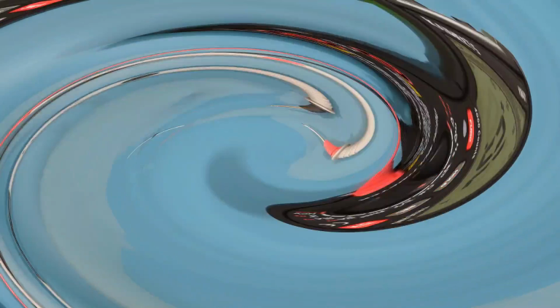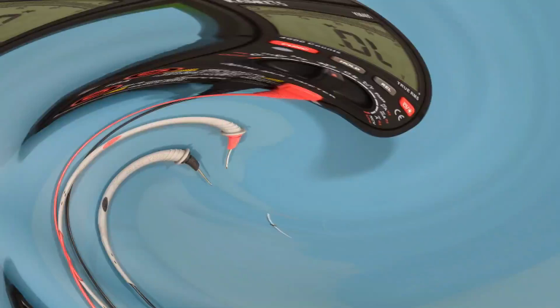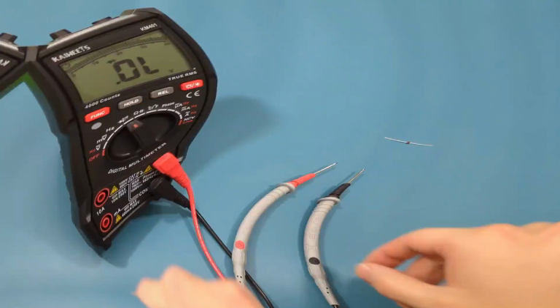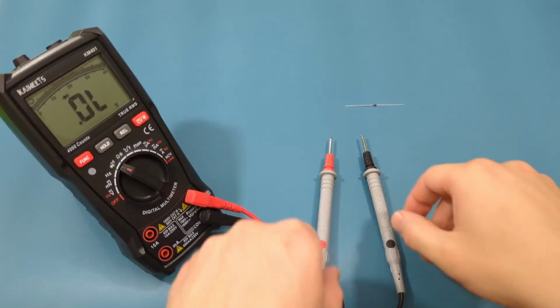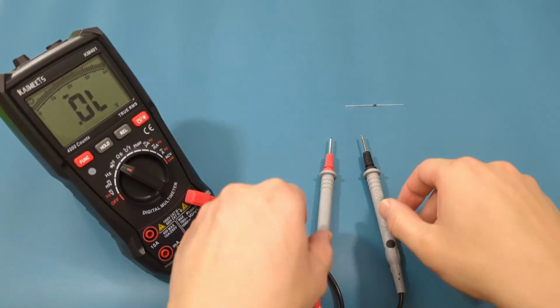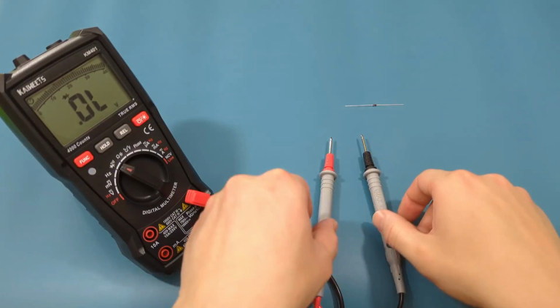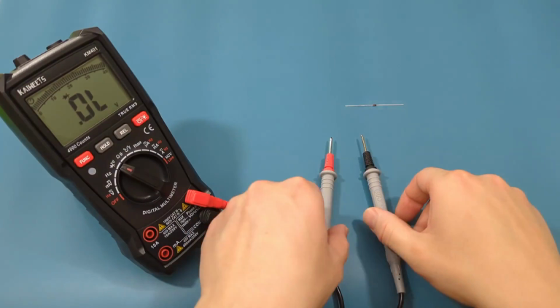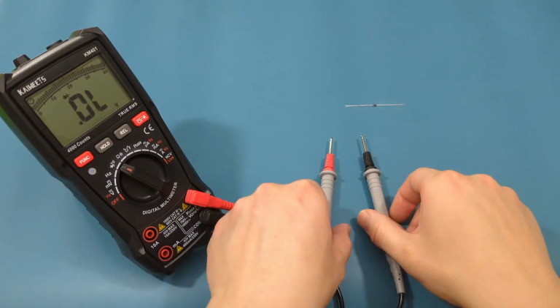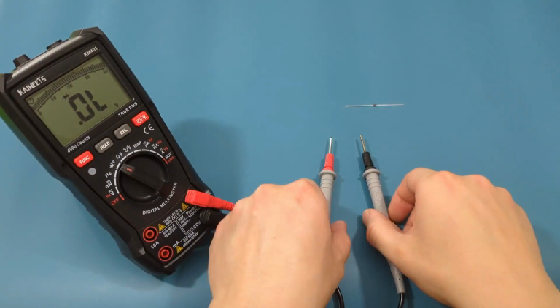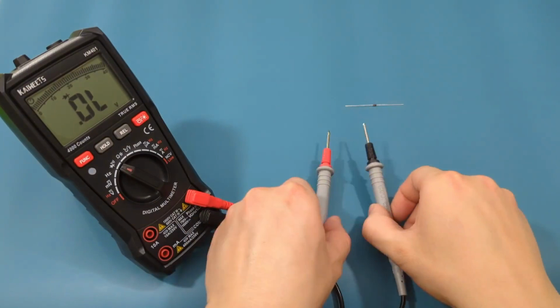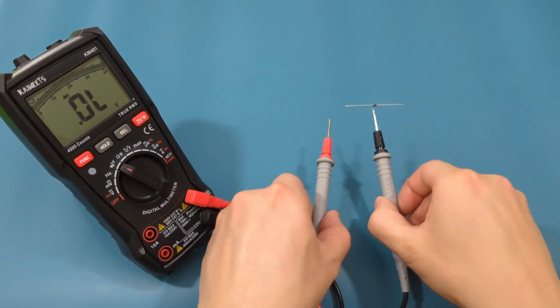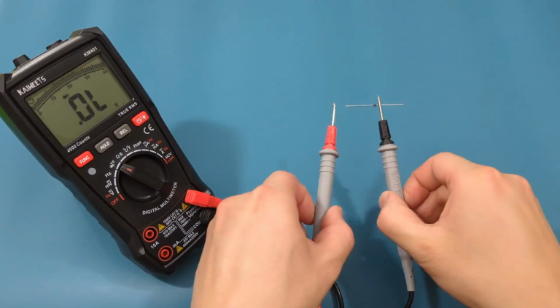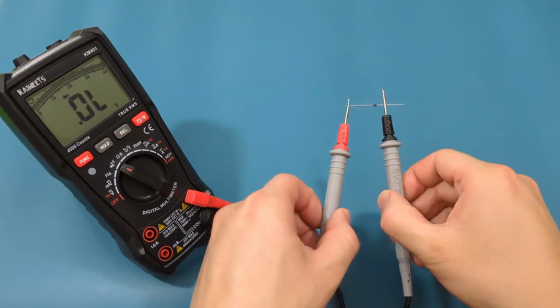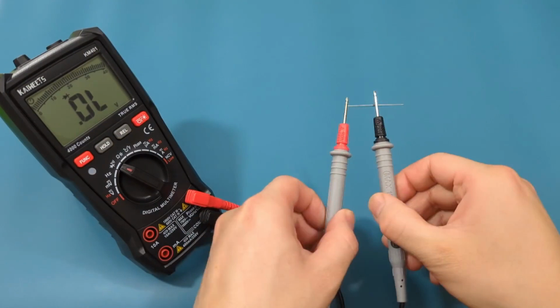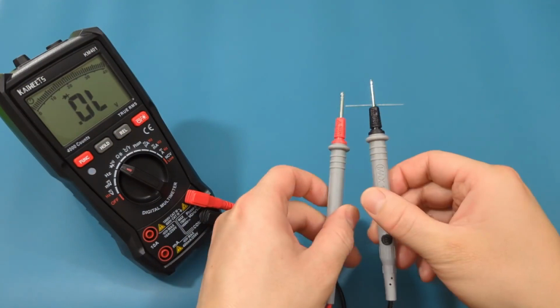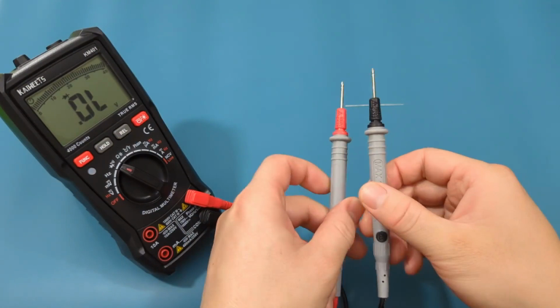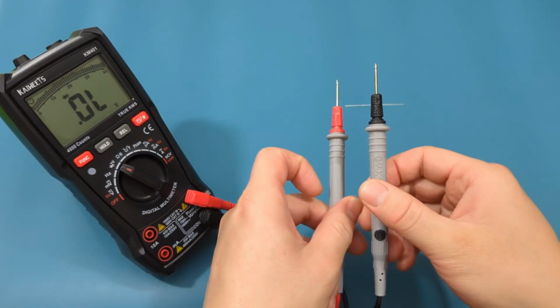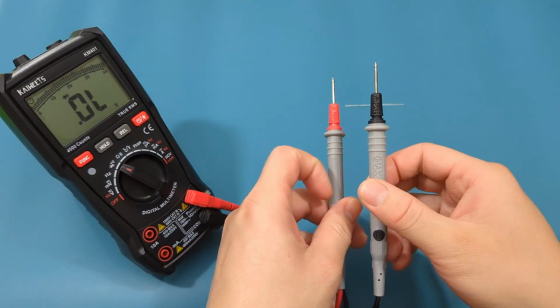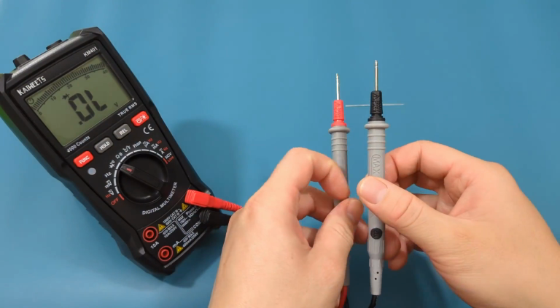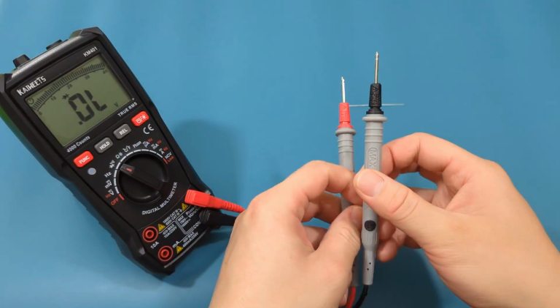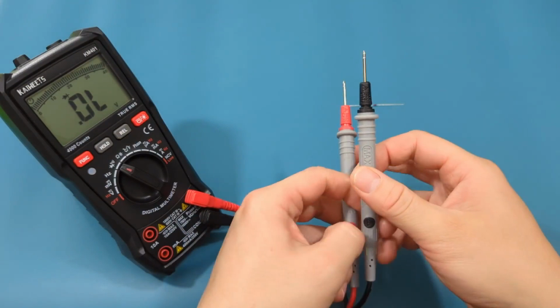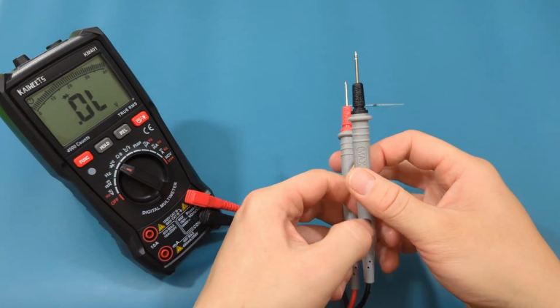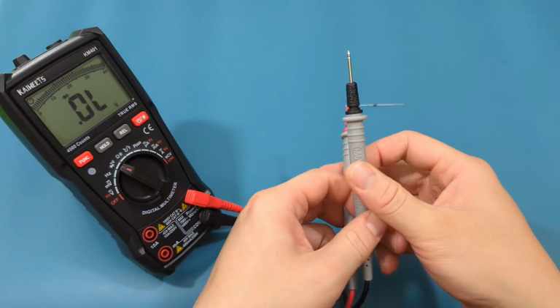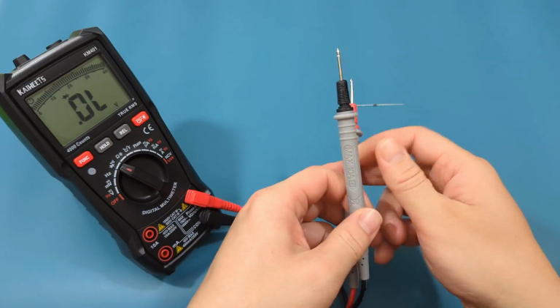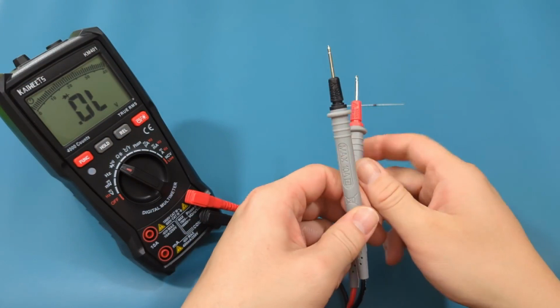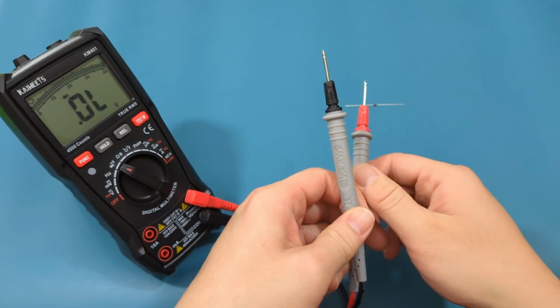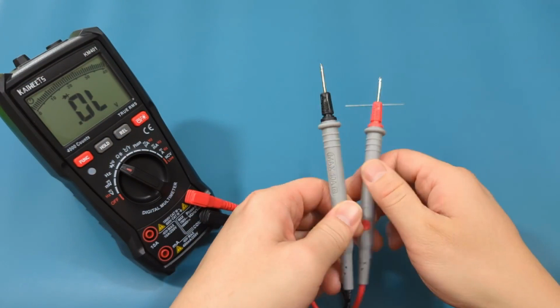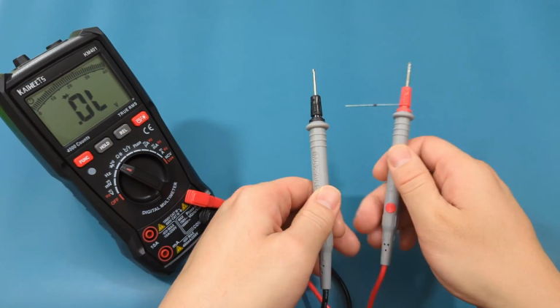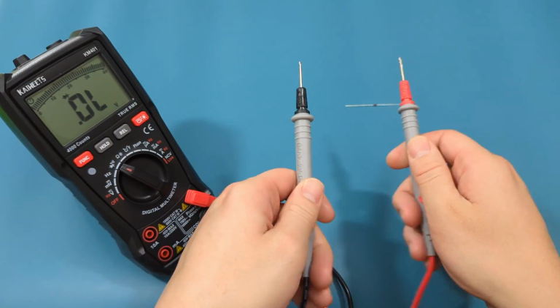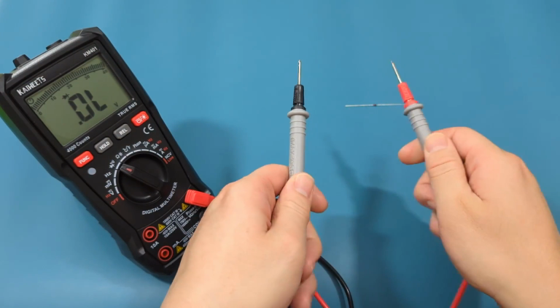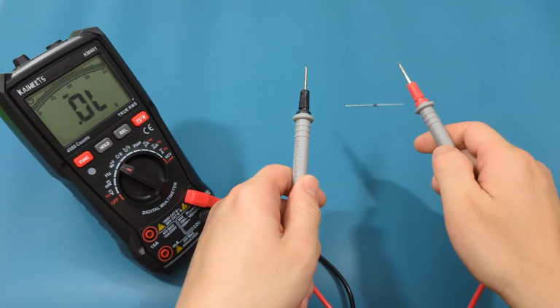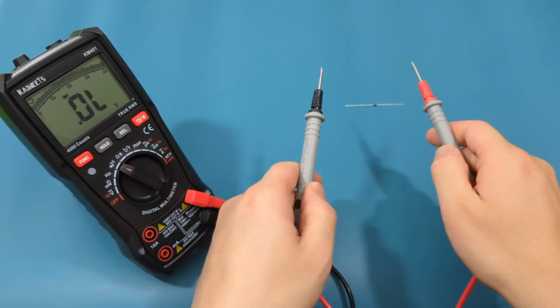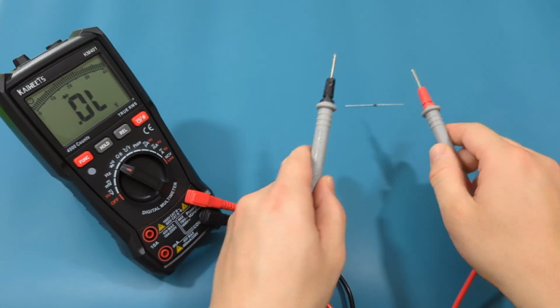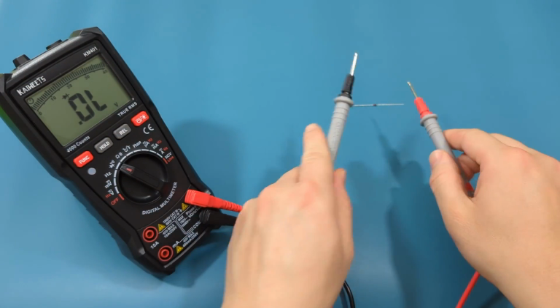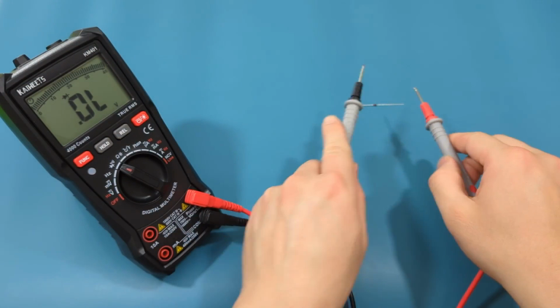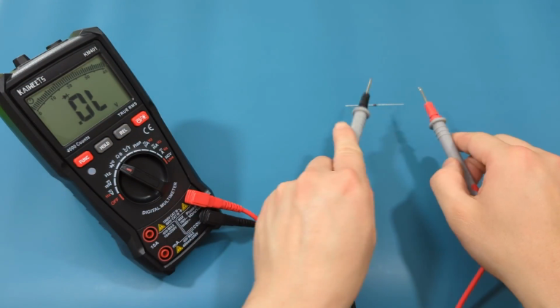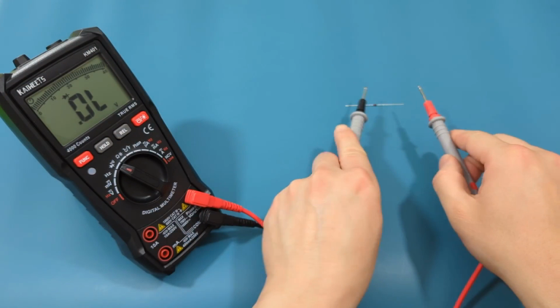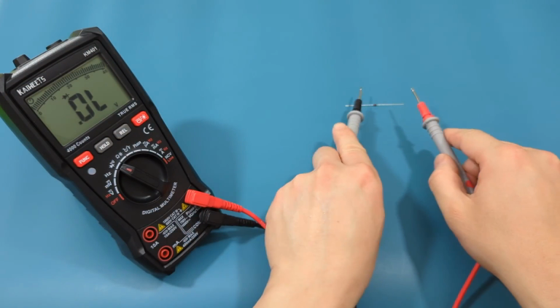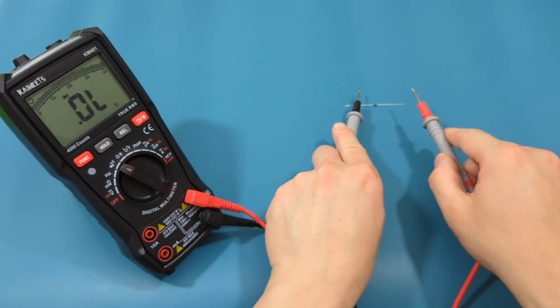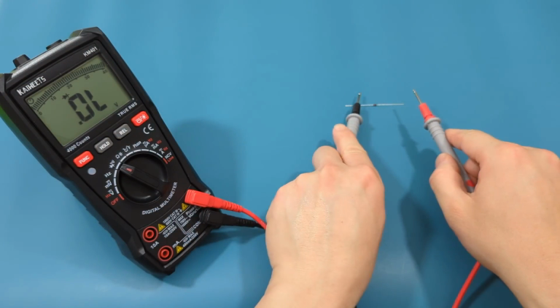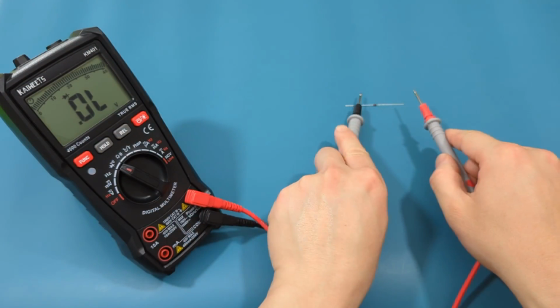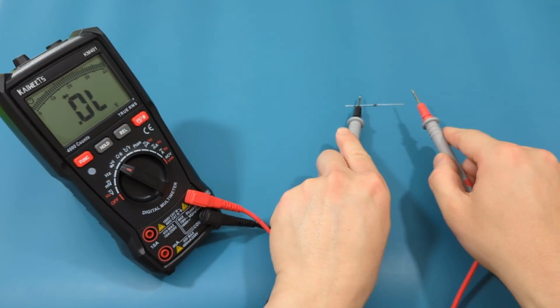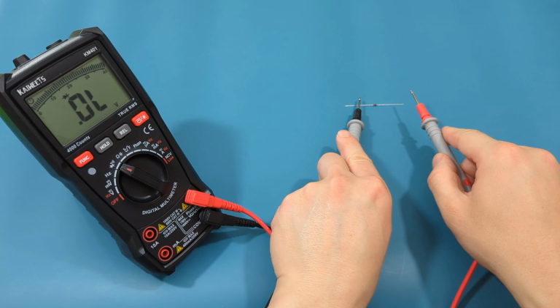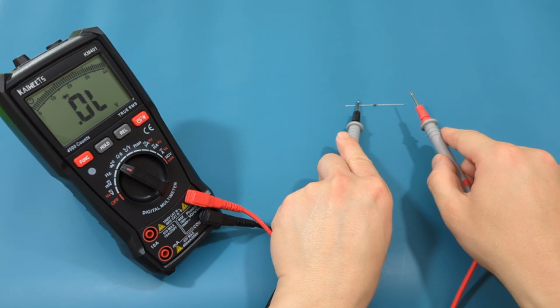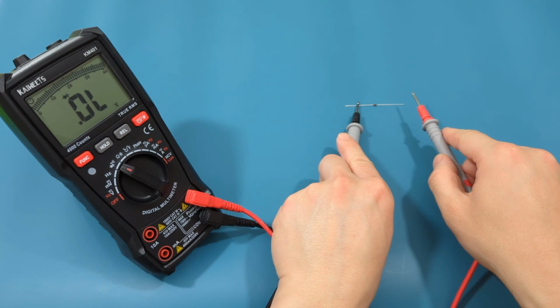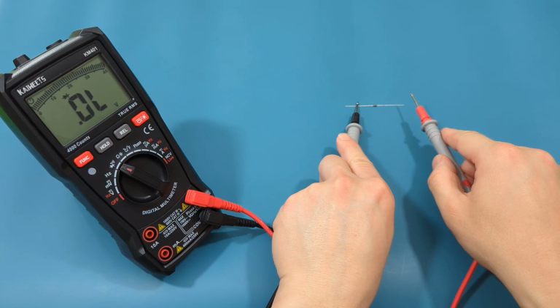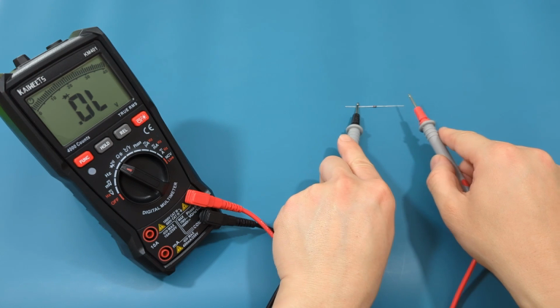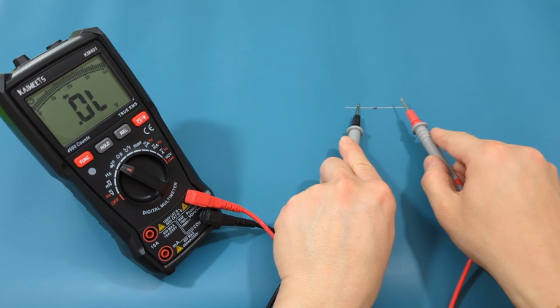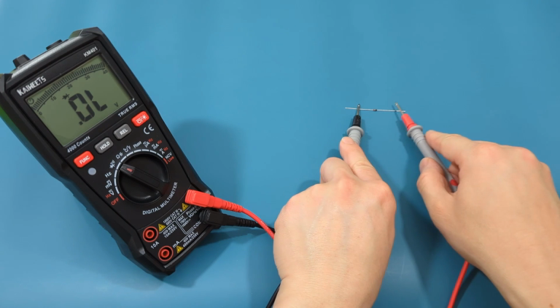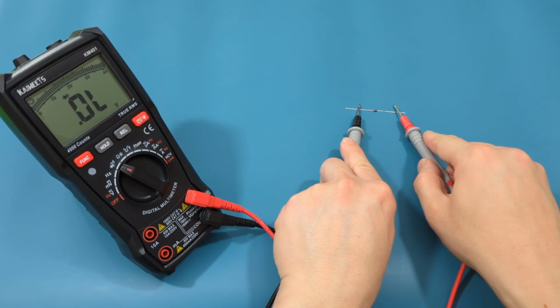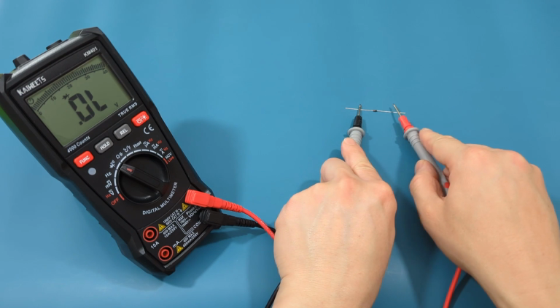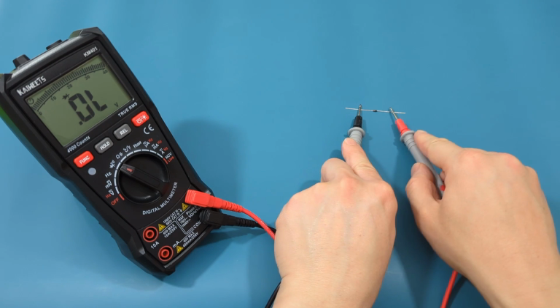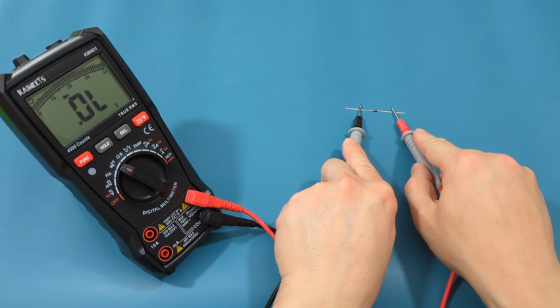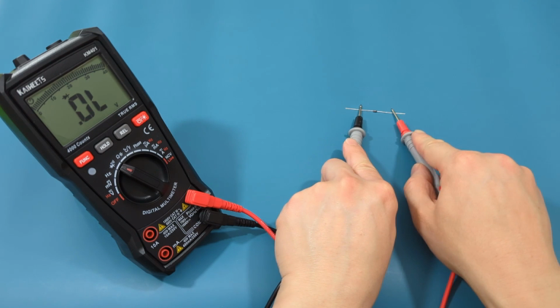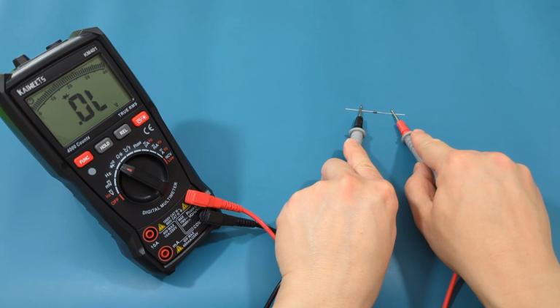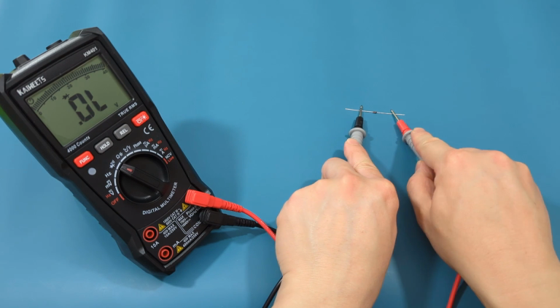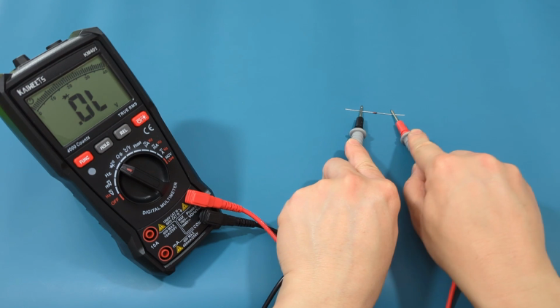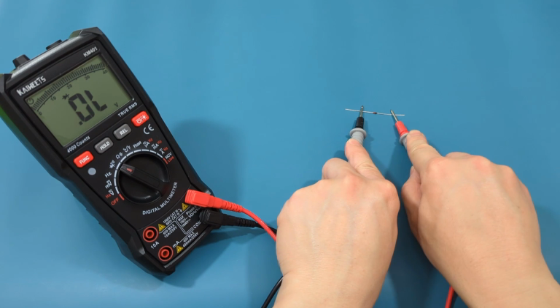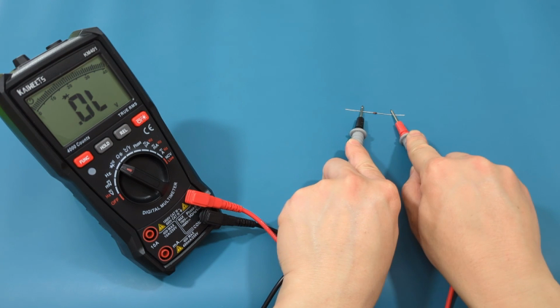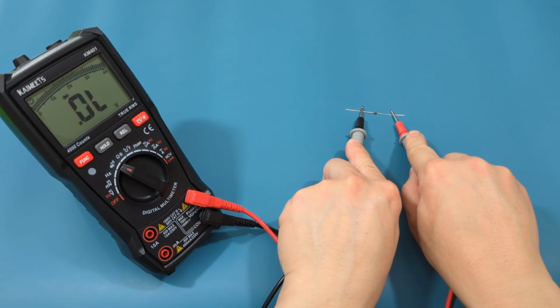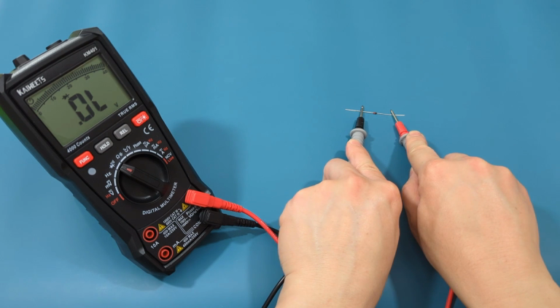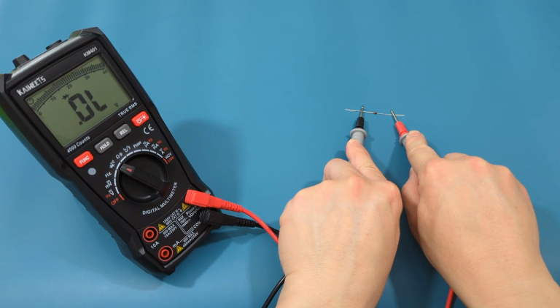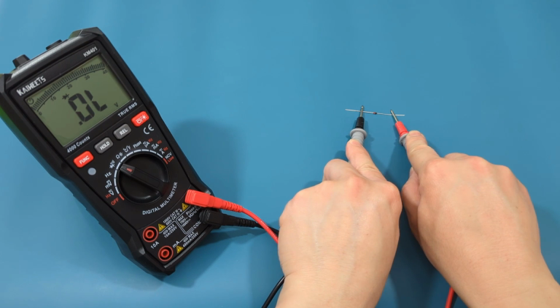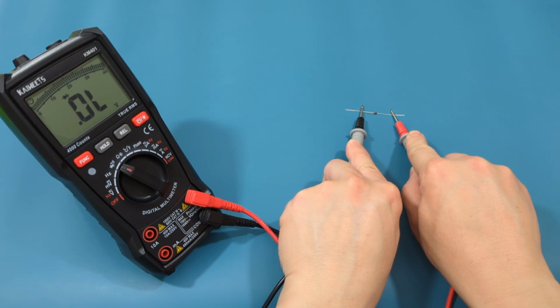If you reverse the probe leads to test the reverse bias voltage drop across the zener diode, you should get OL, or overload.